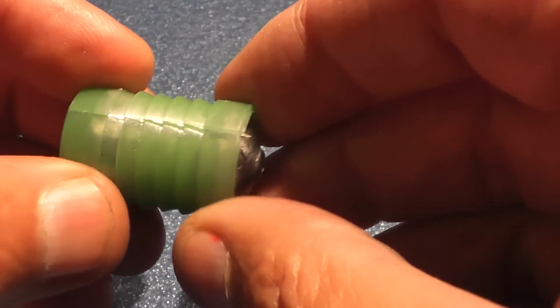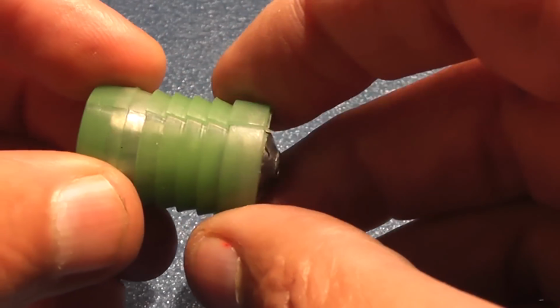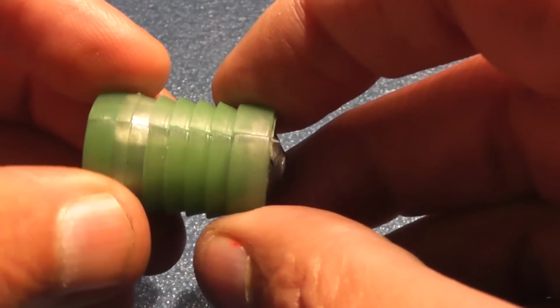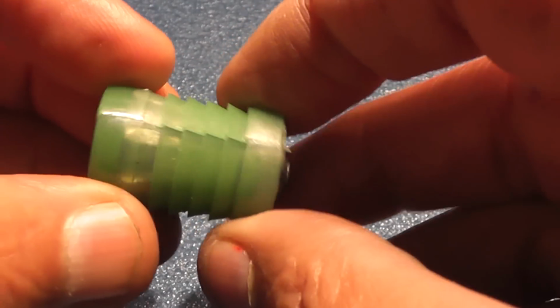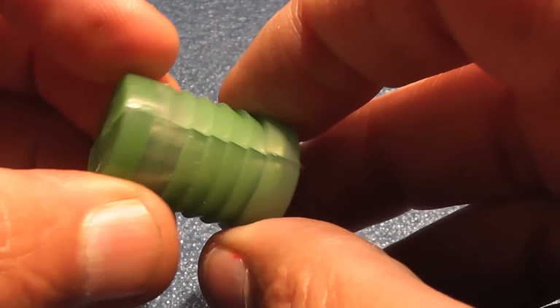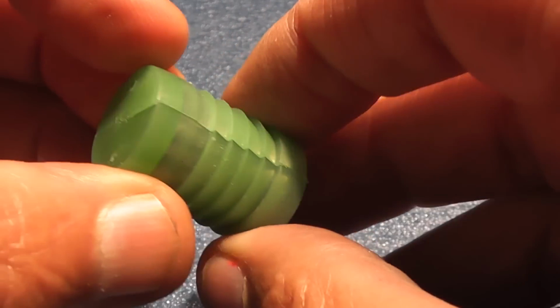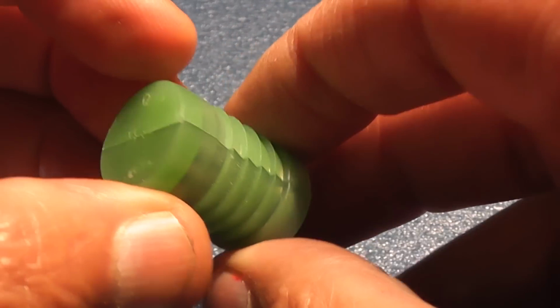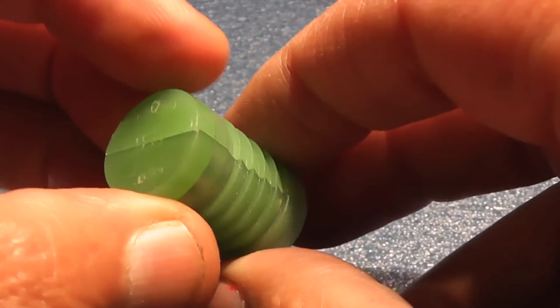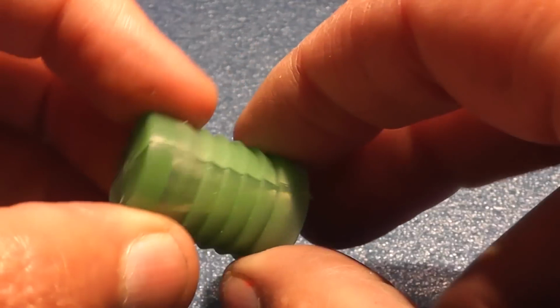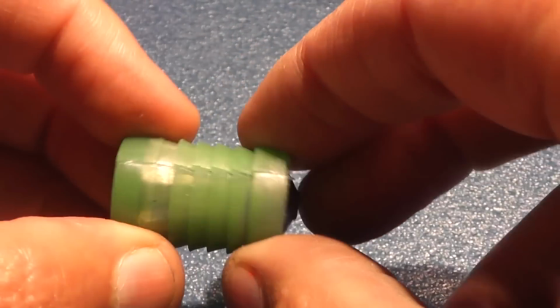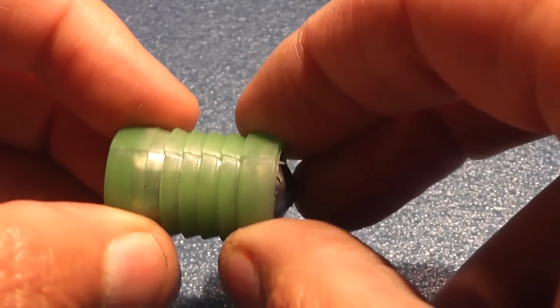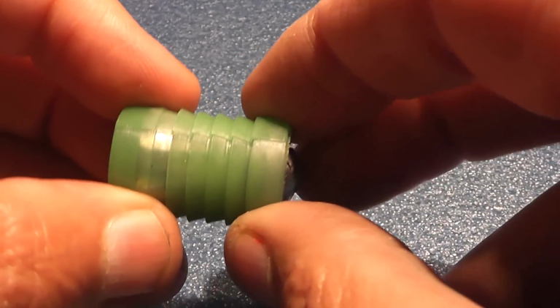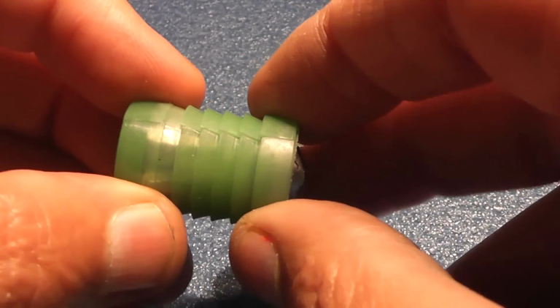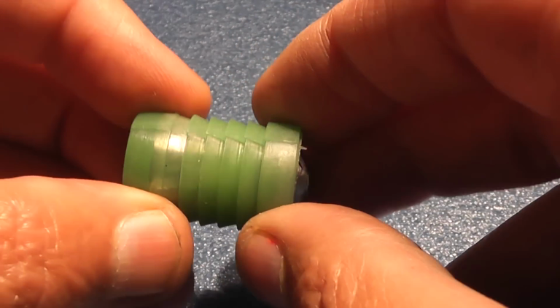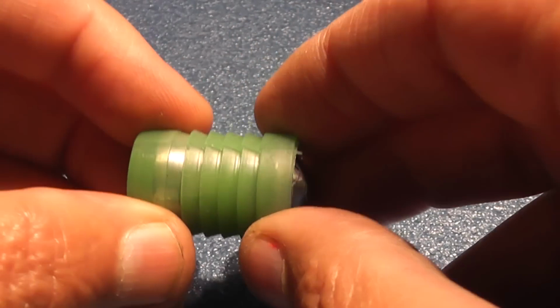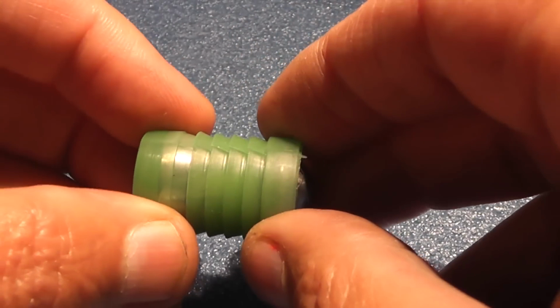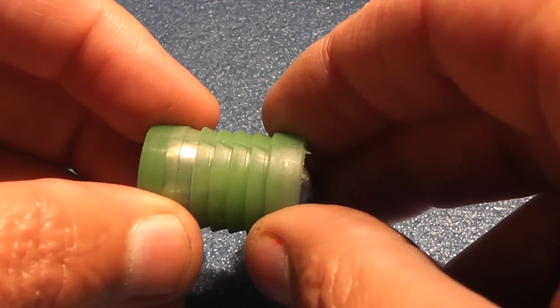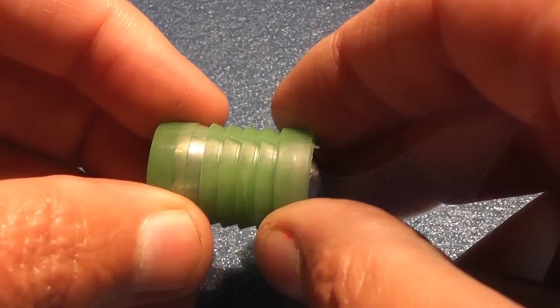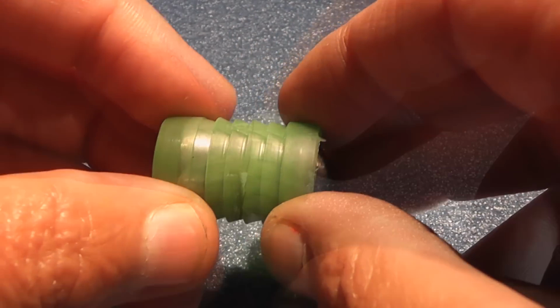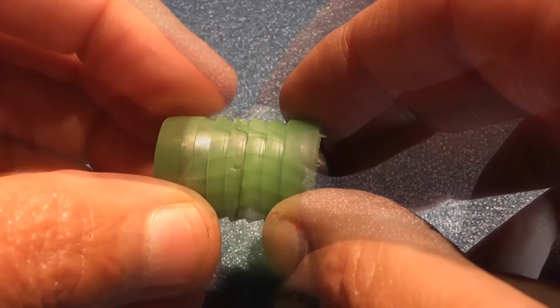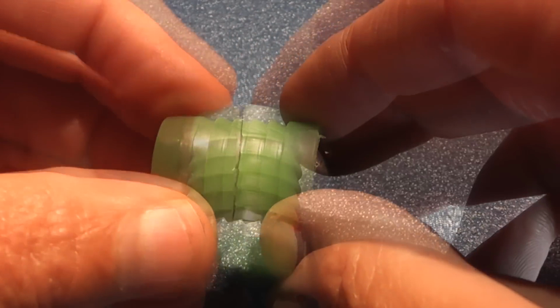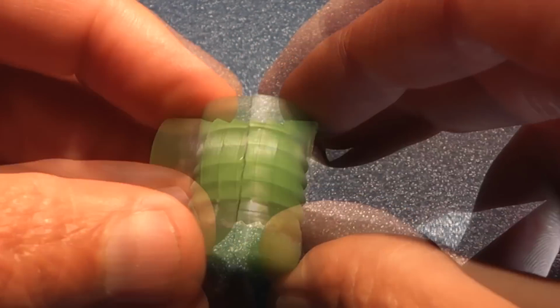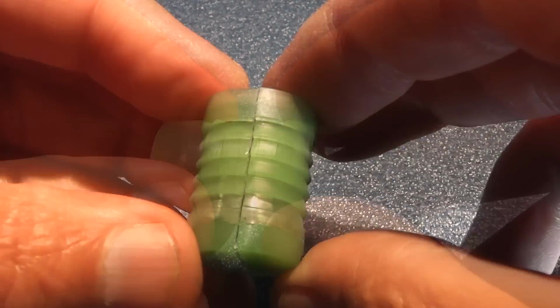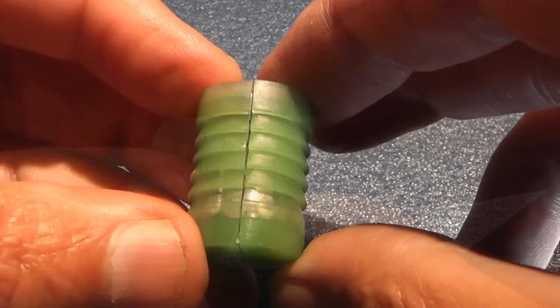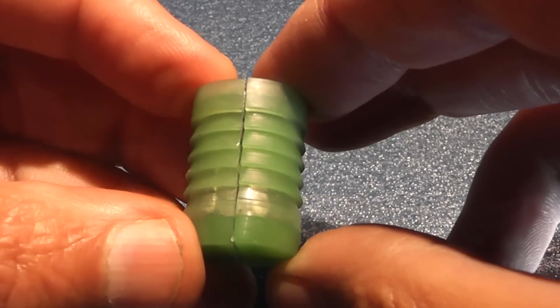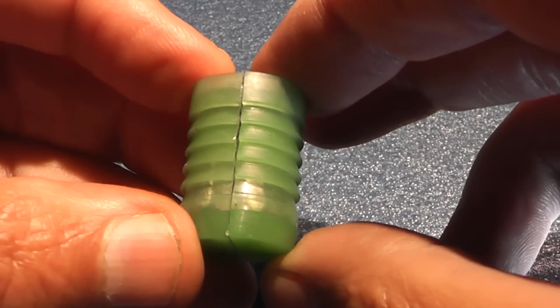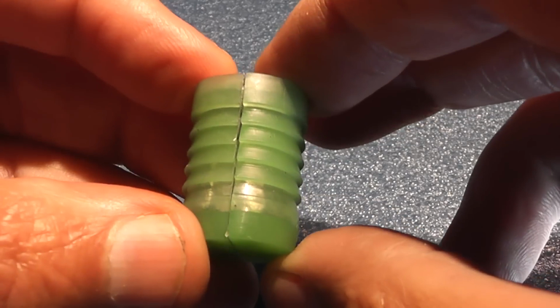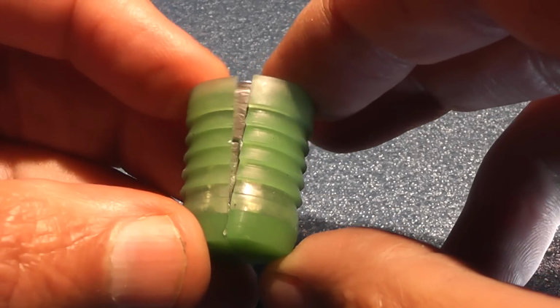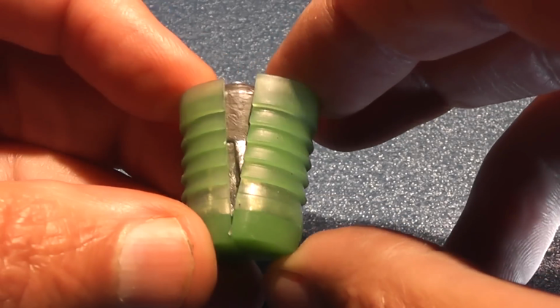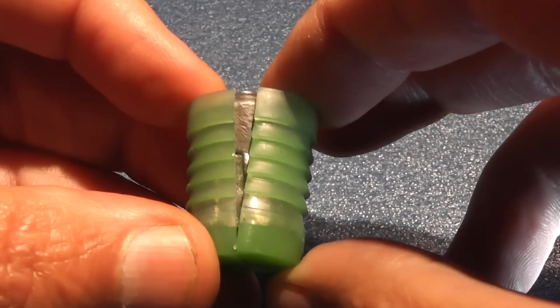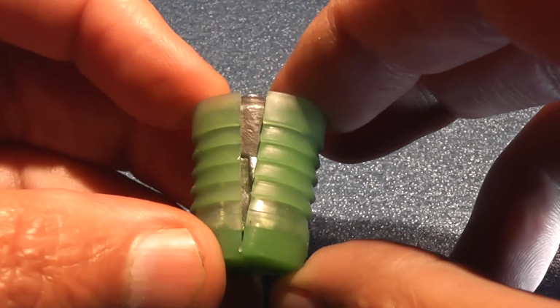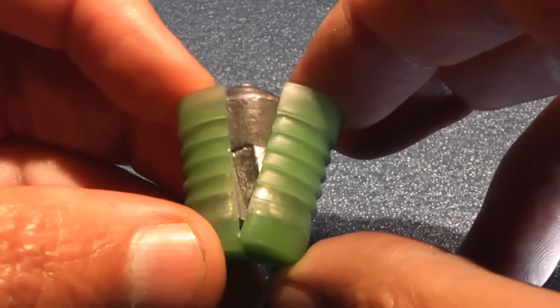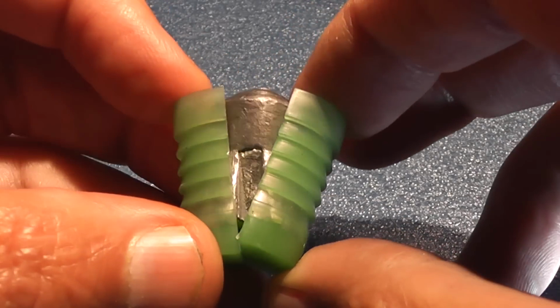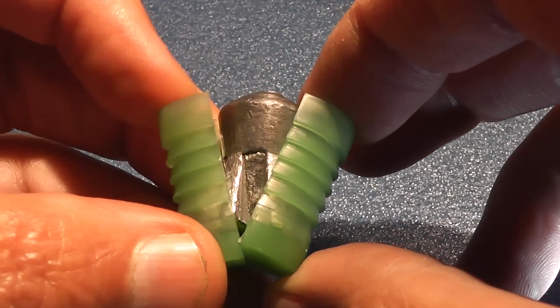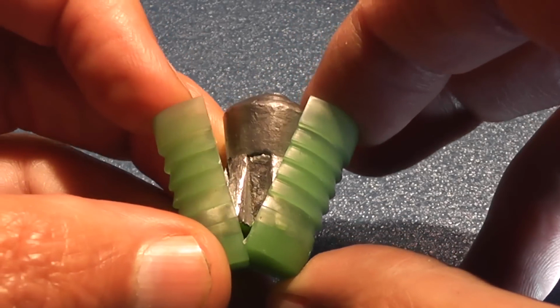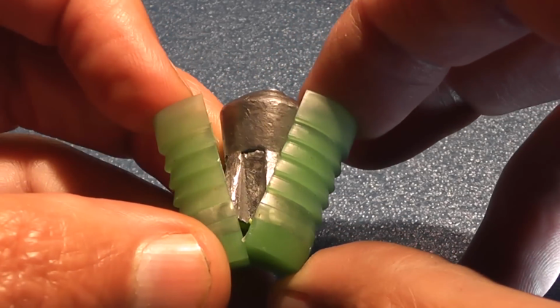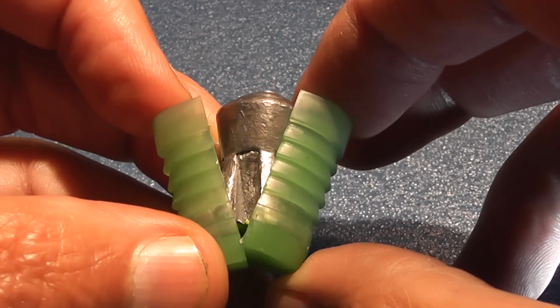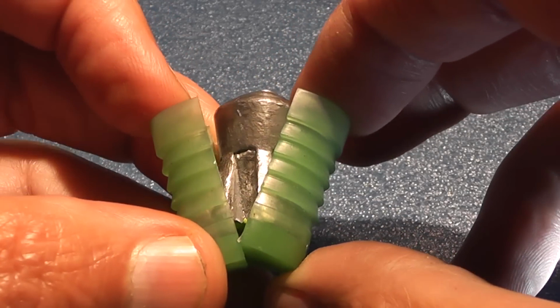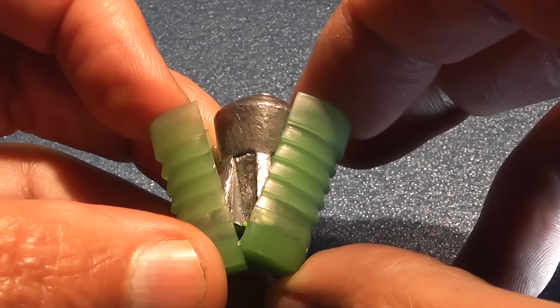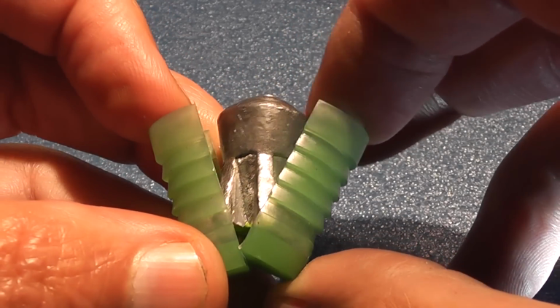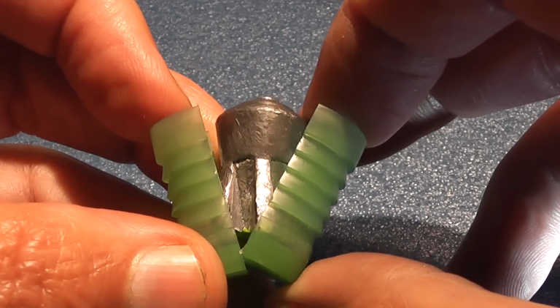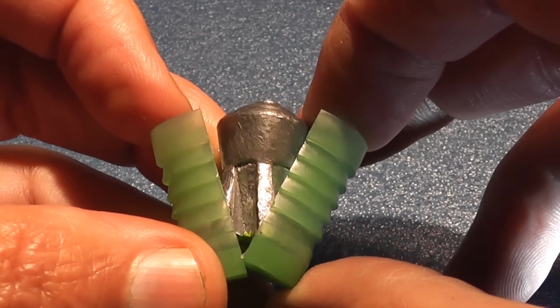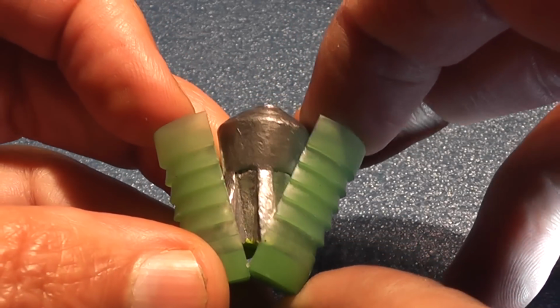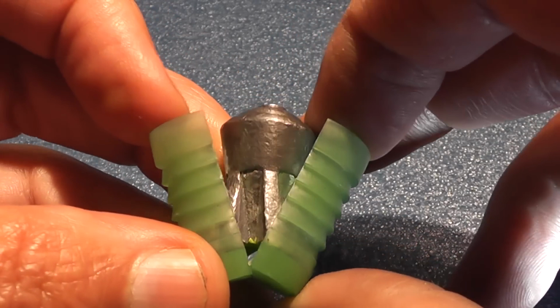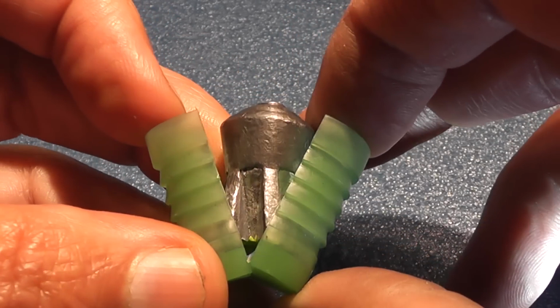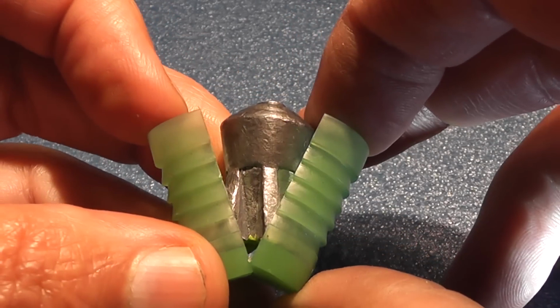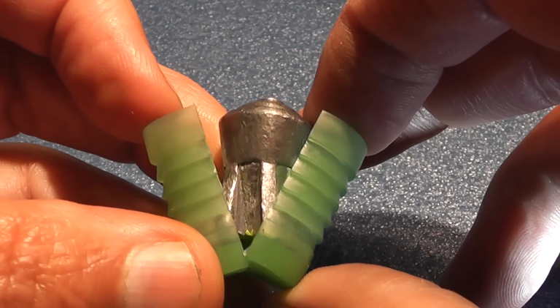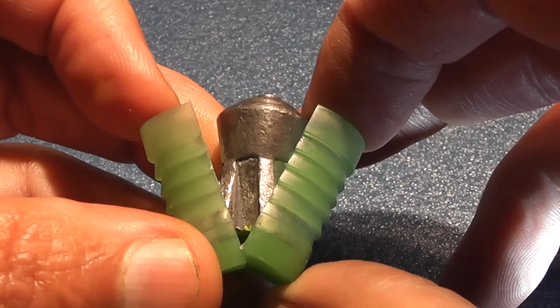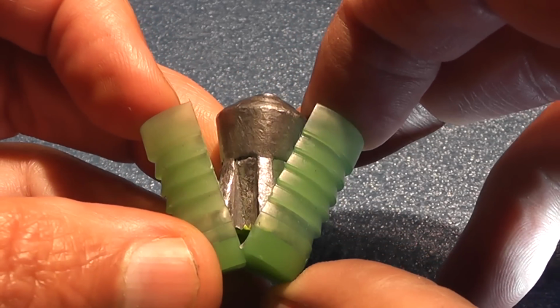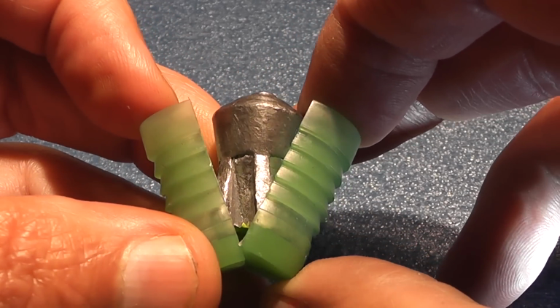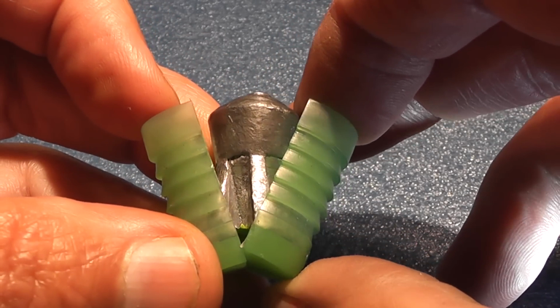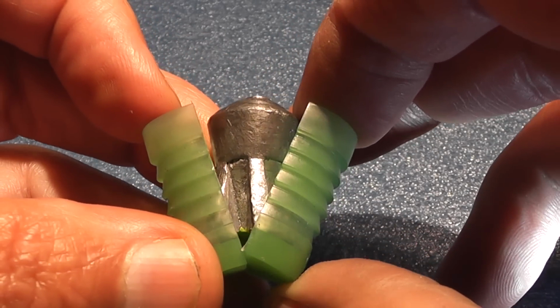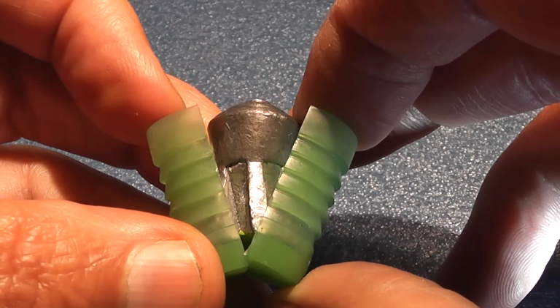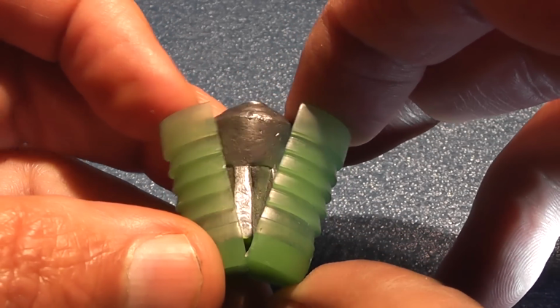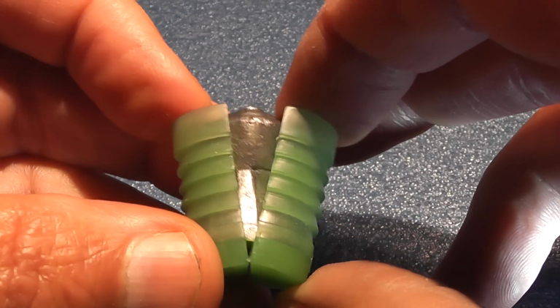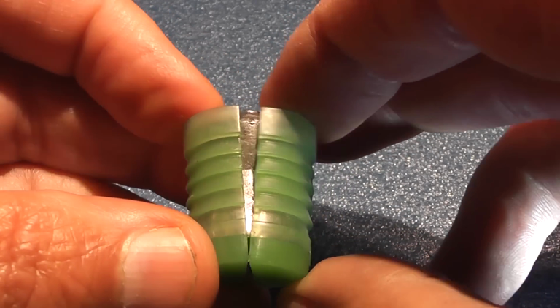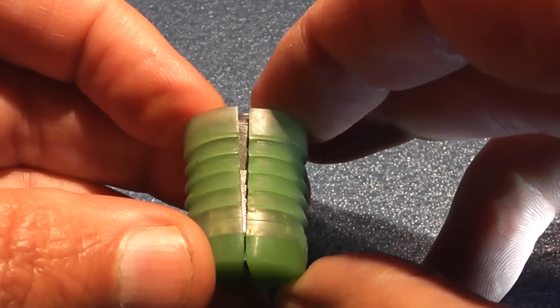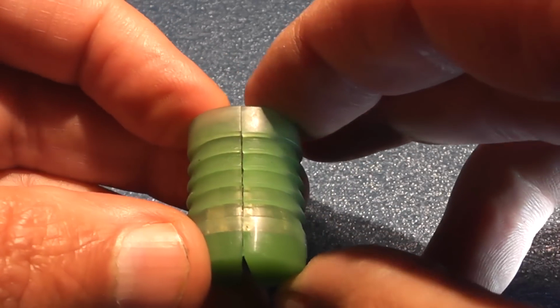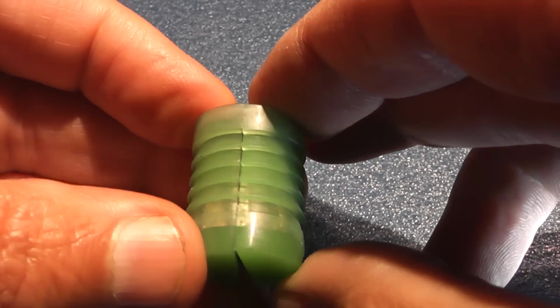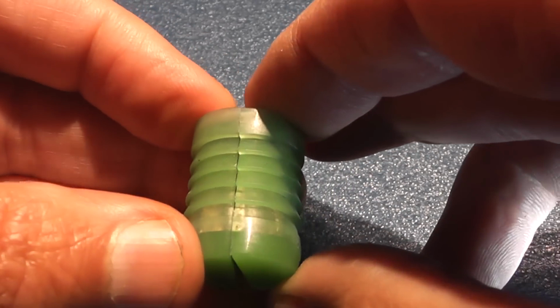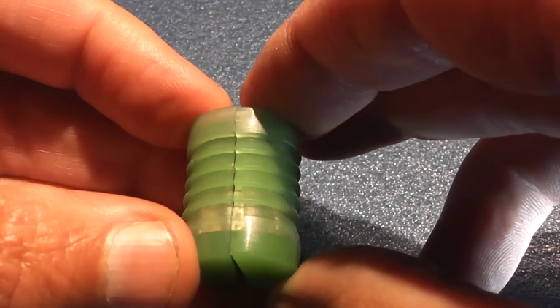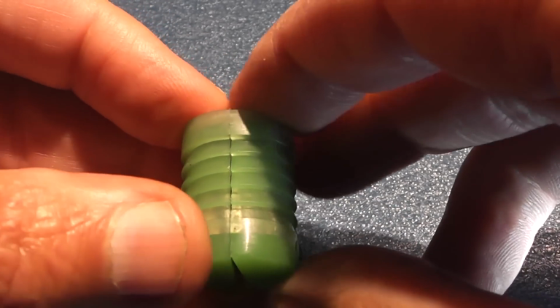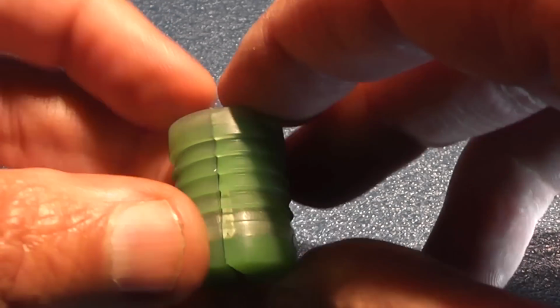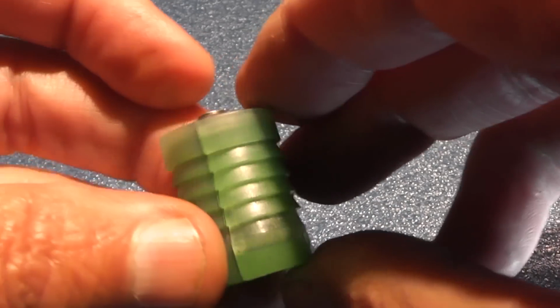And of course those, once they leave the barrel, will separate, leaving the slug flying off into space all by itself.